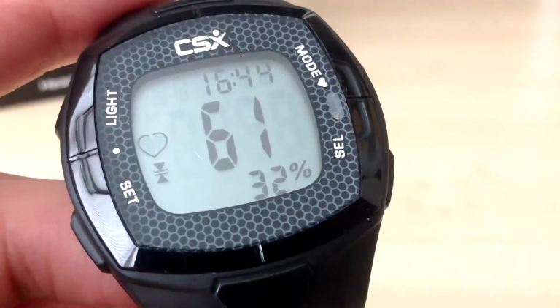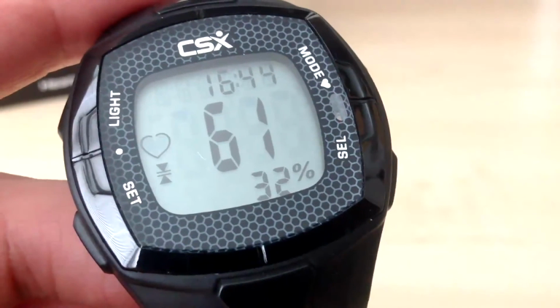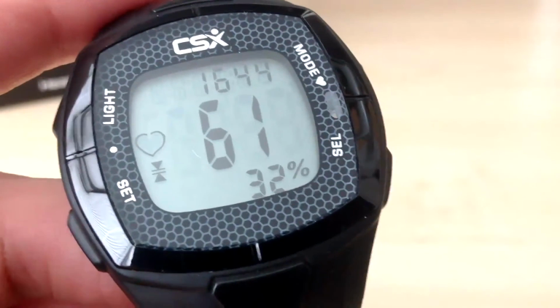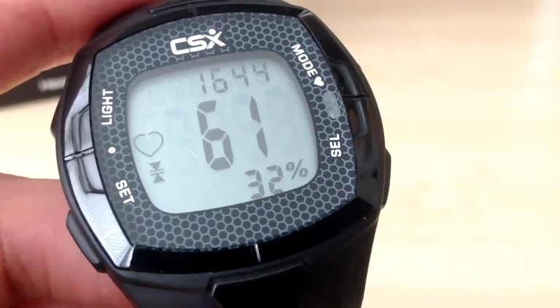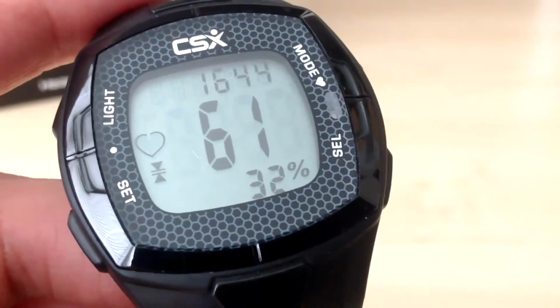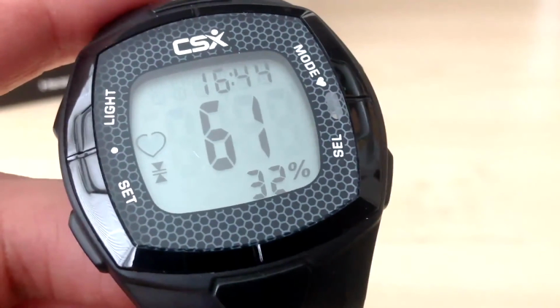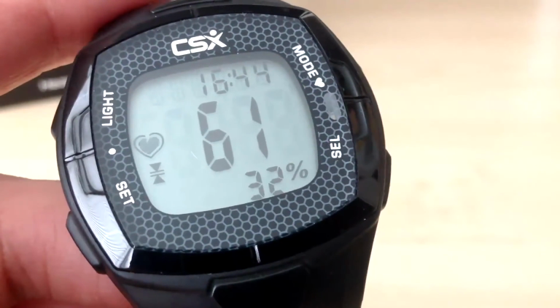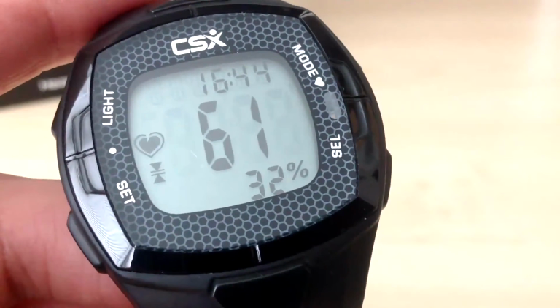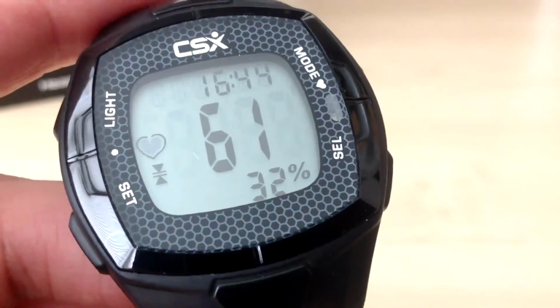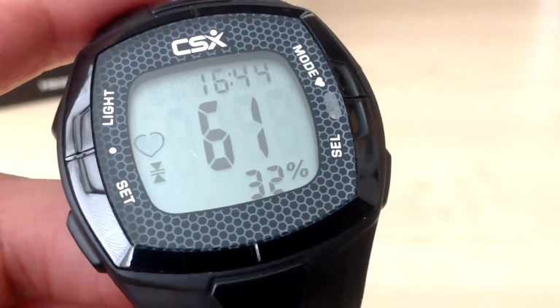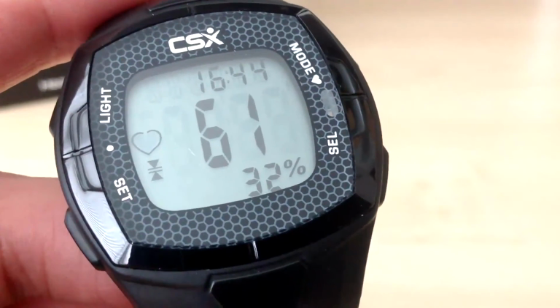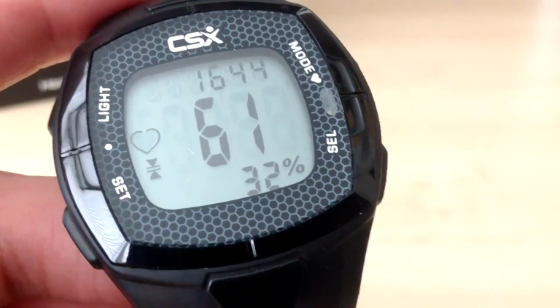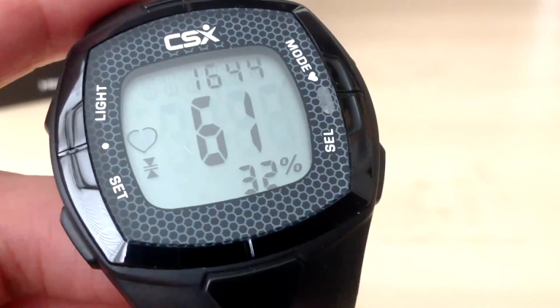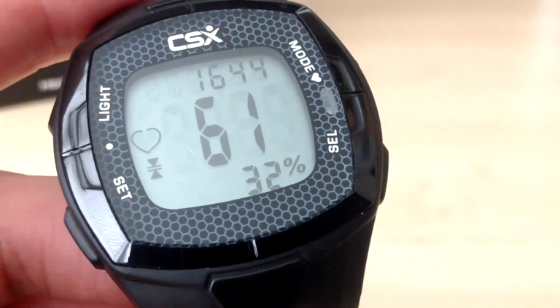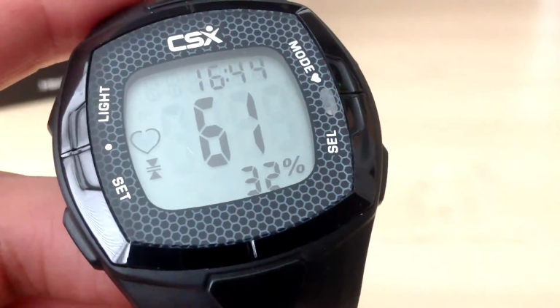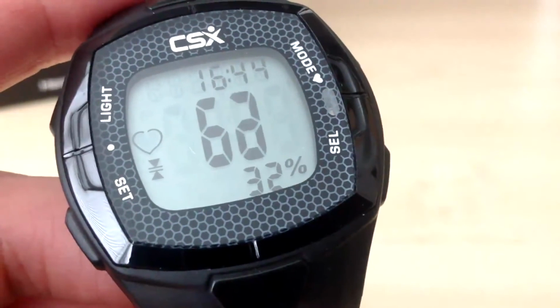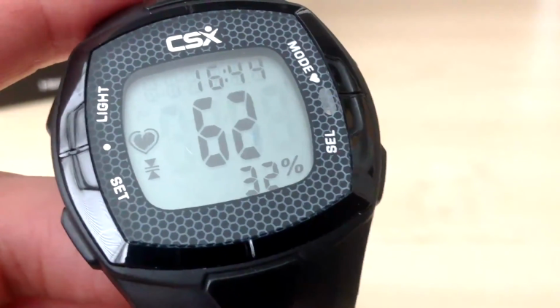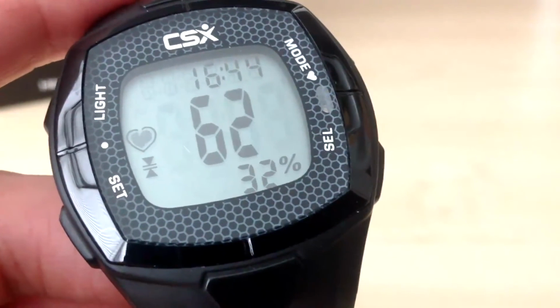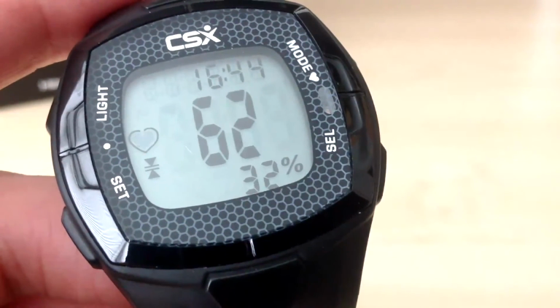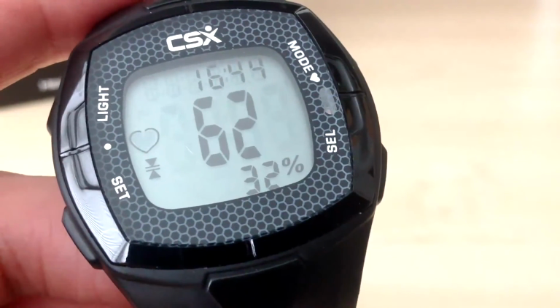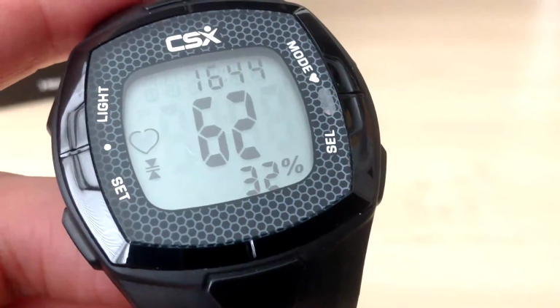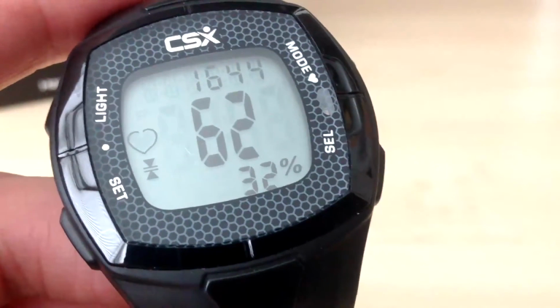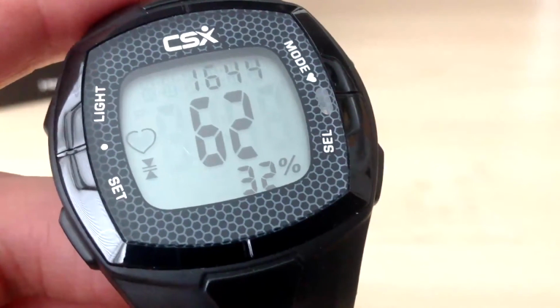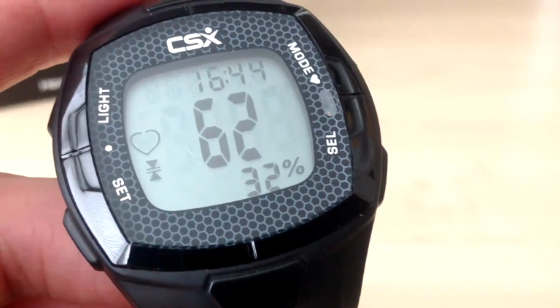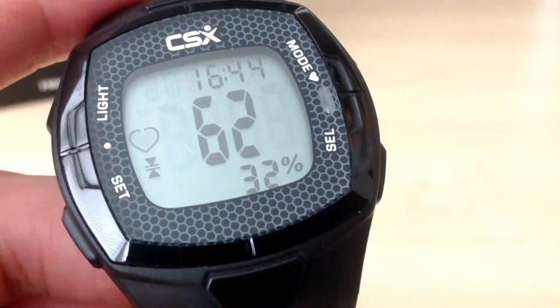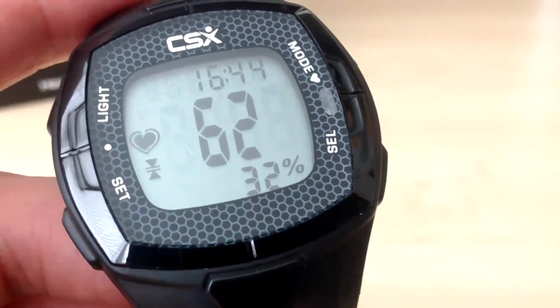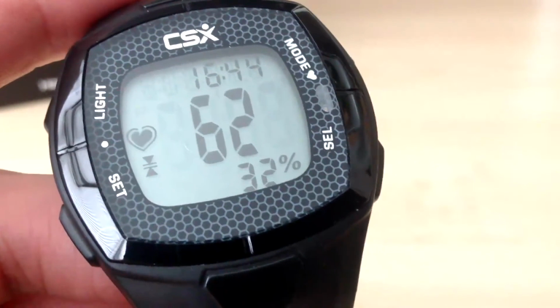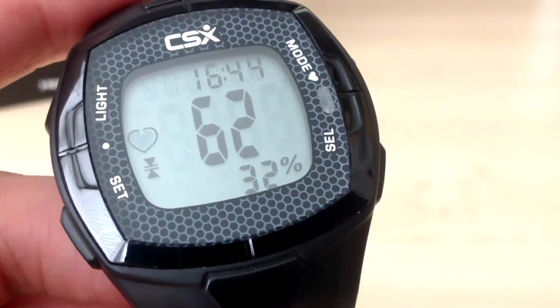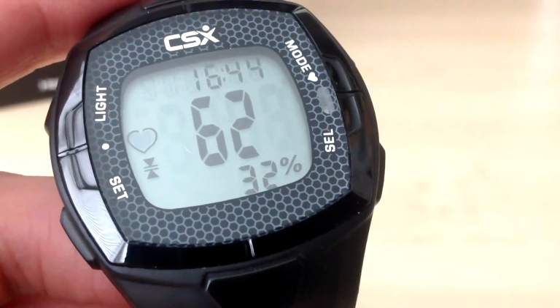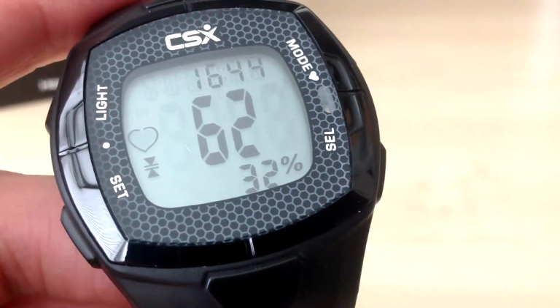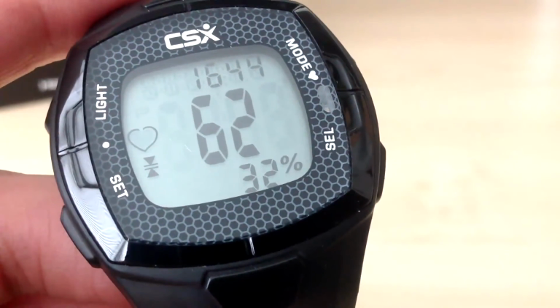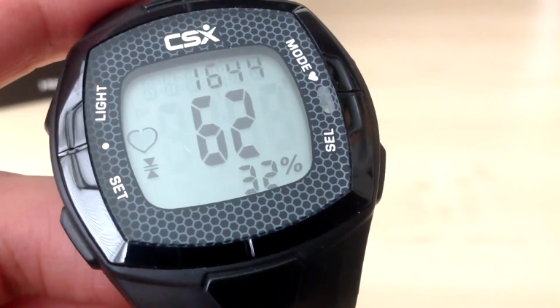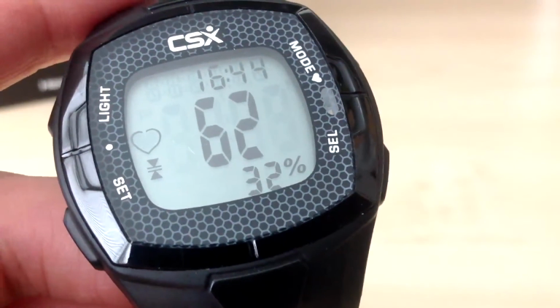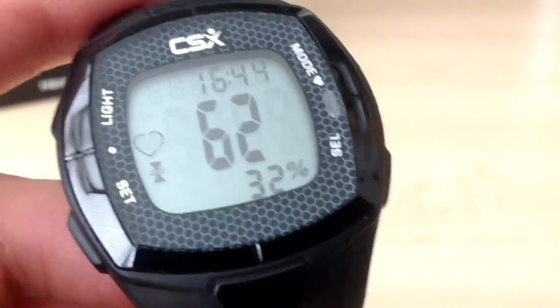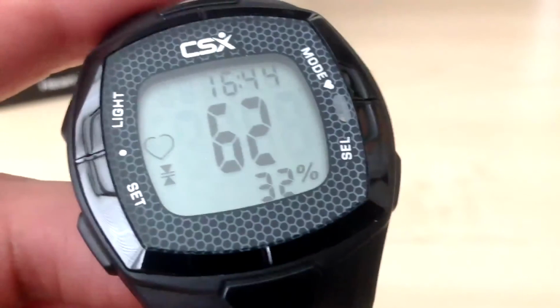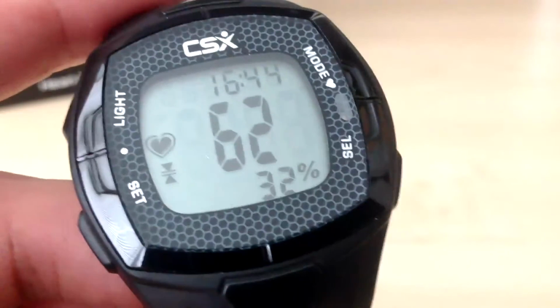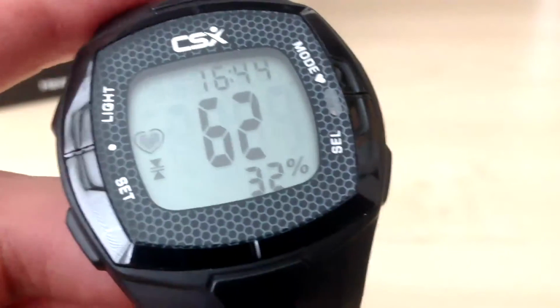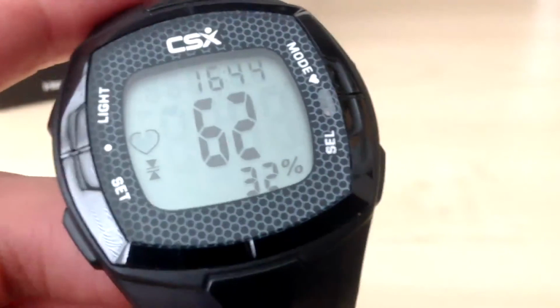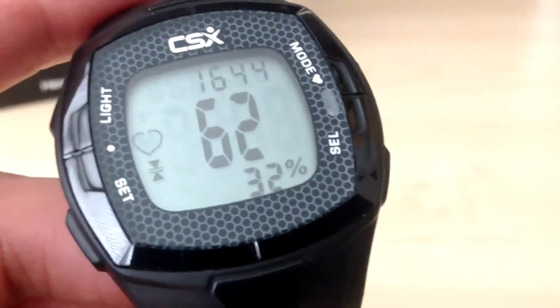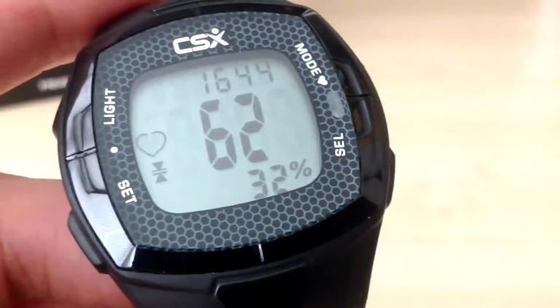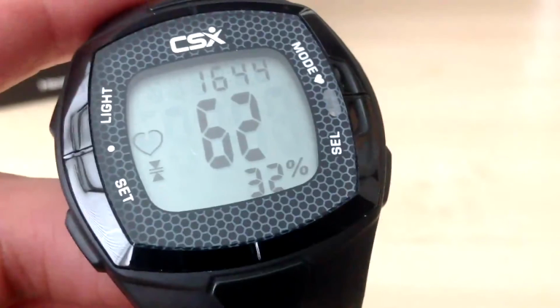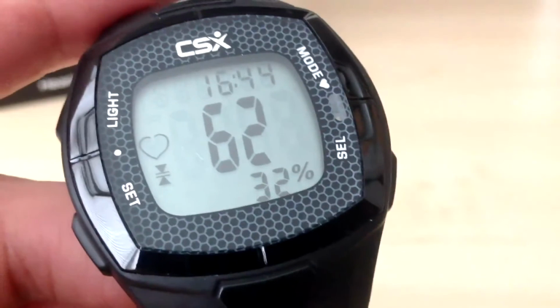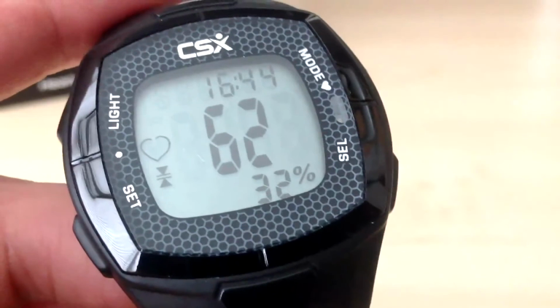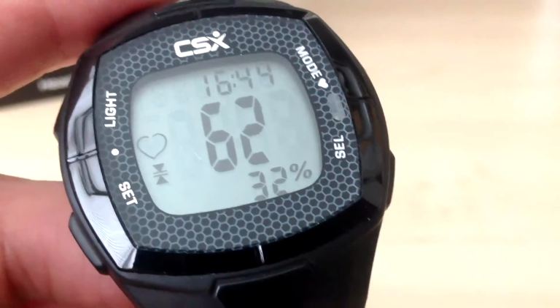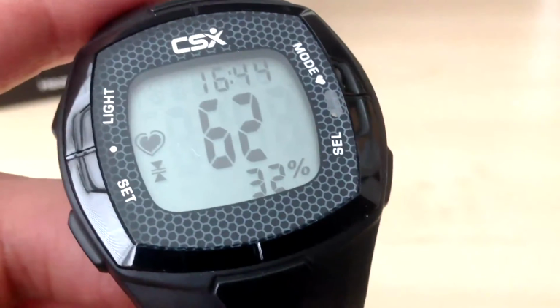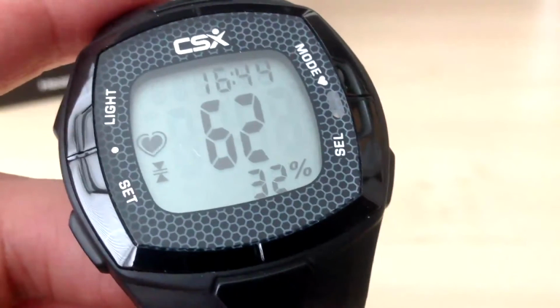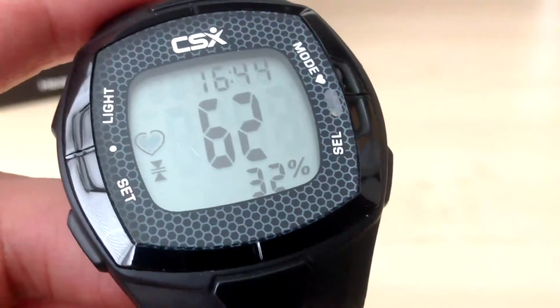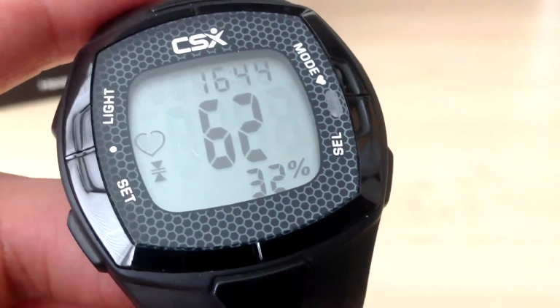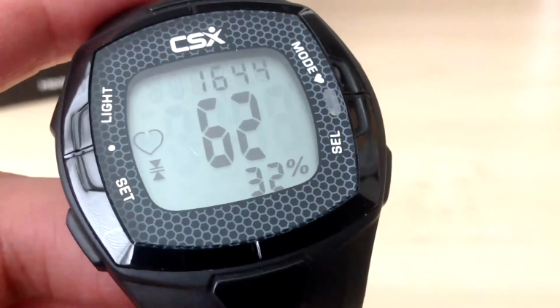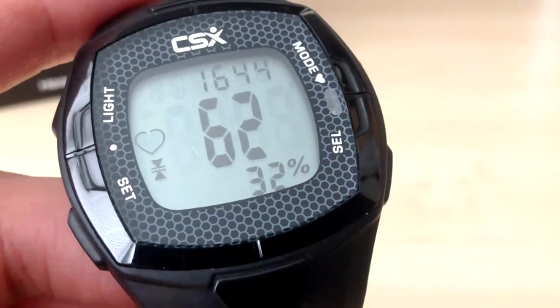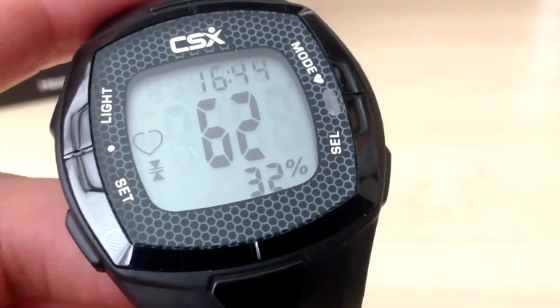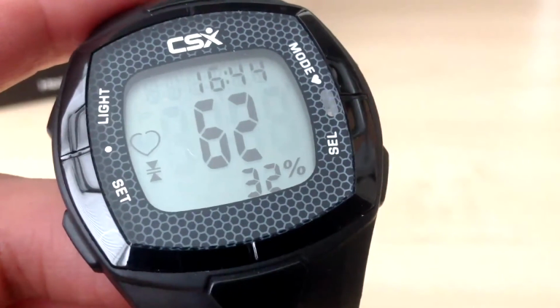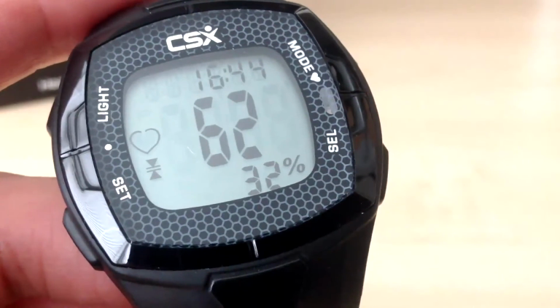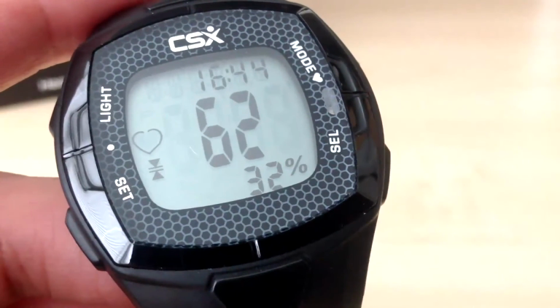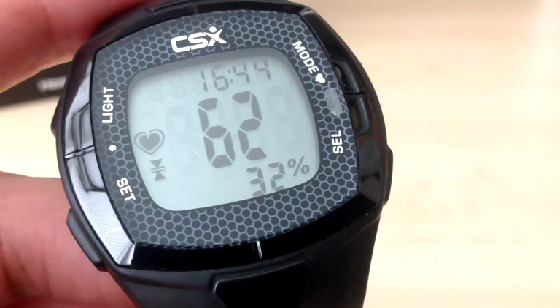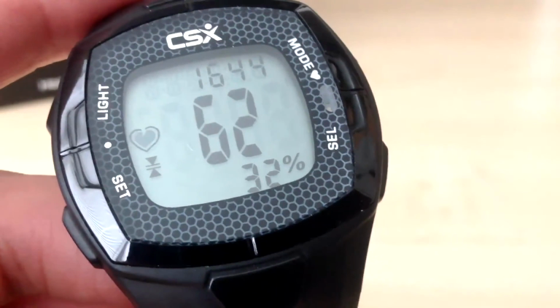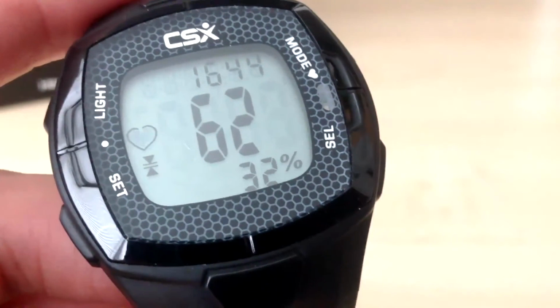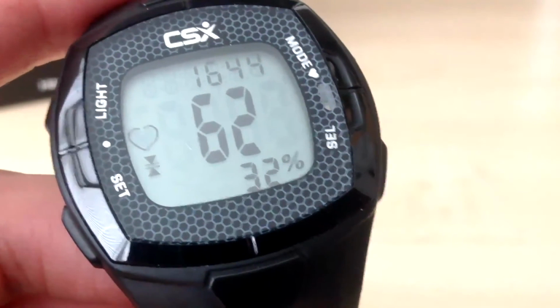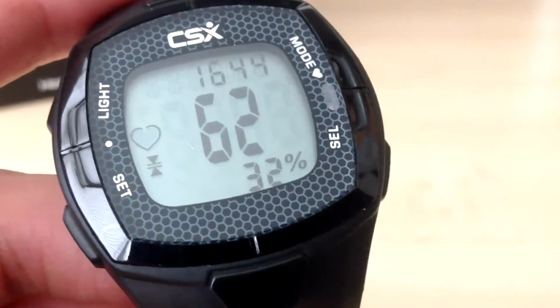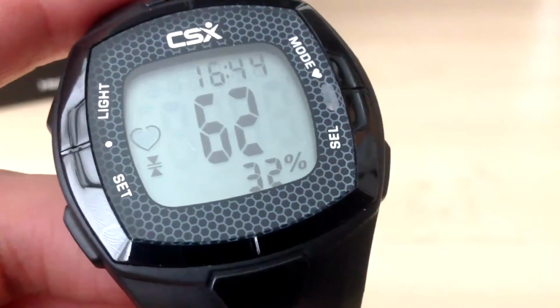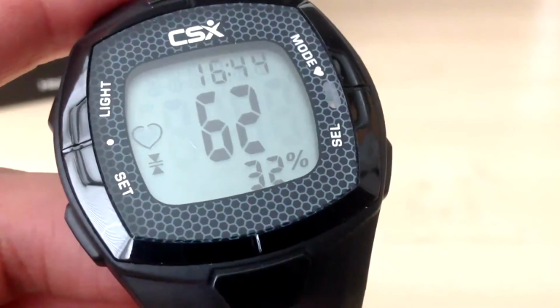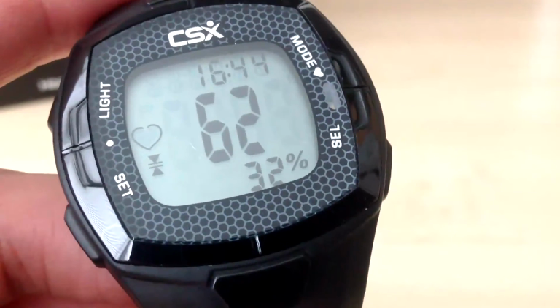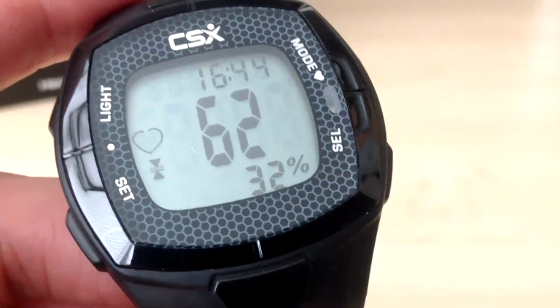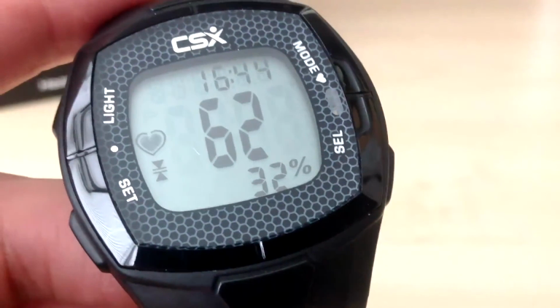In the next video we will walk you through the various modes available in the training watch and demonstrate setting up the training watch for a workout.